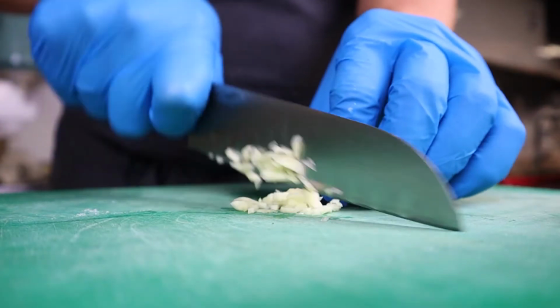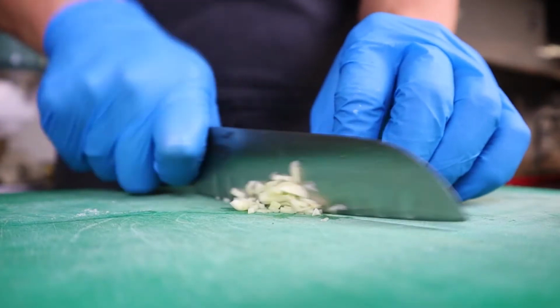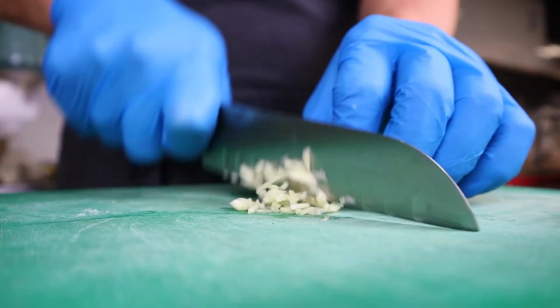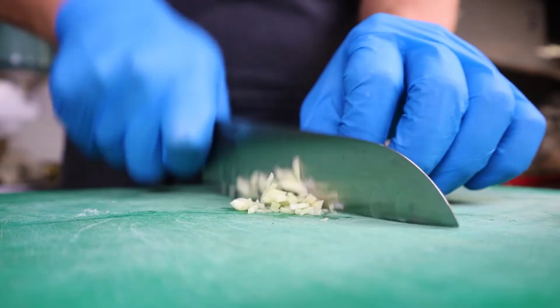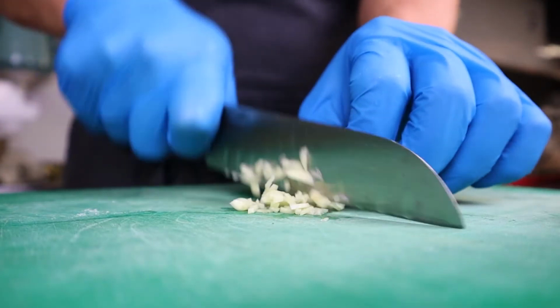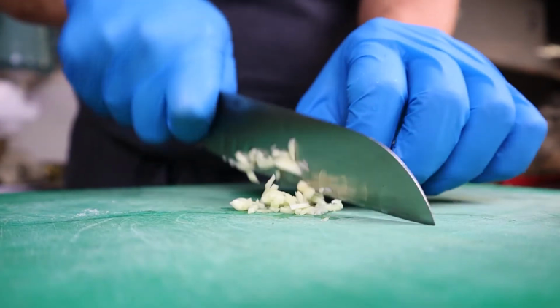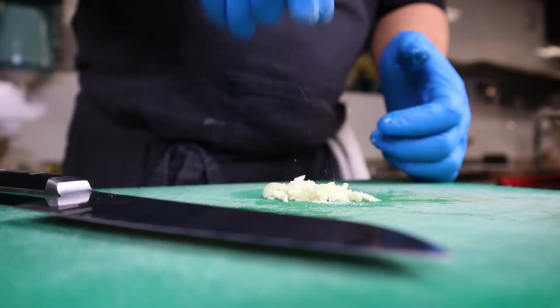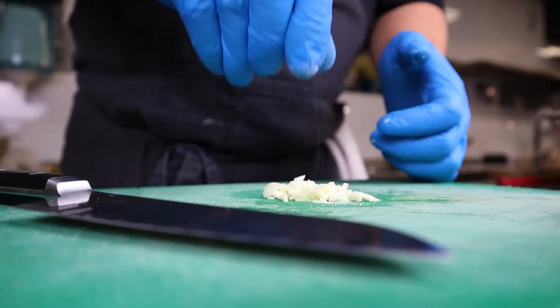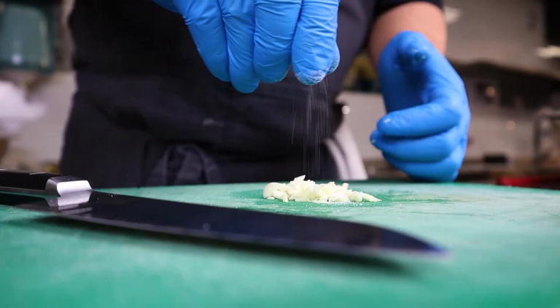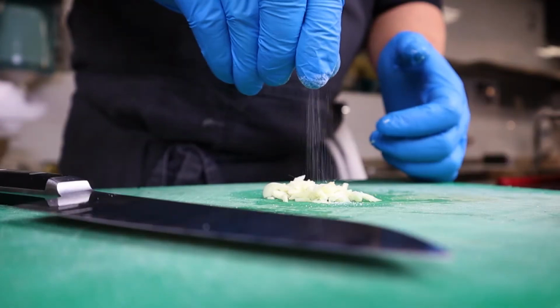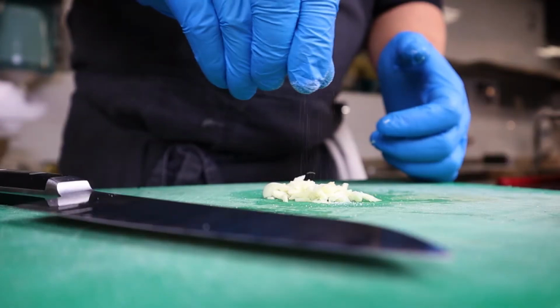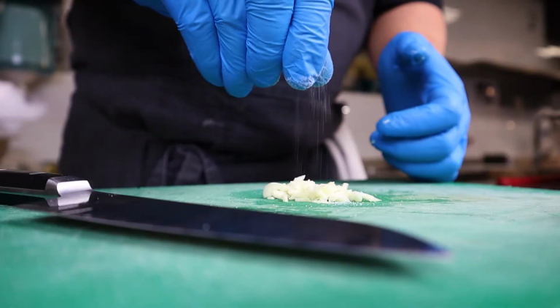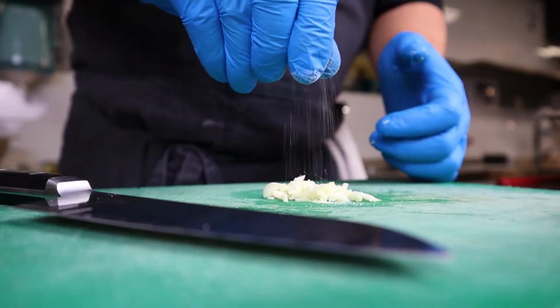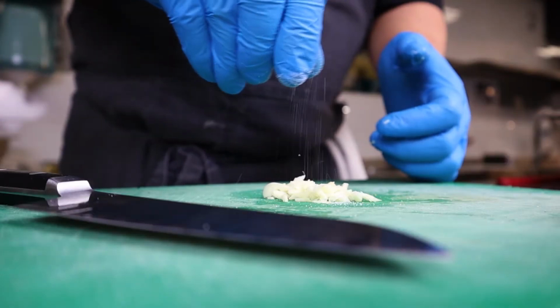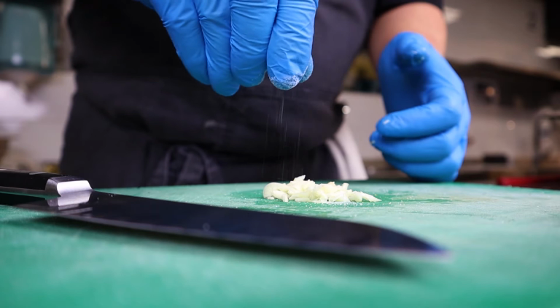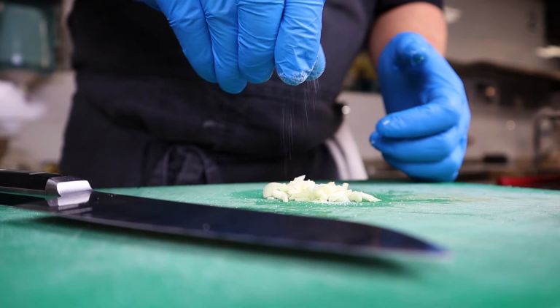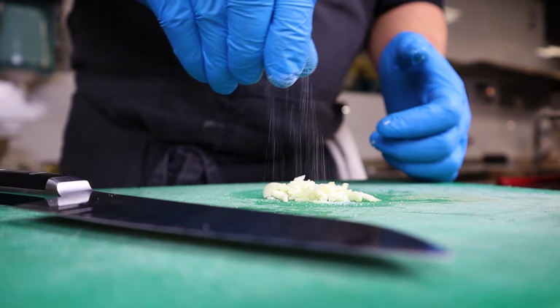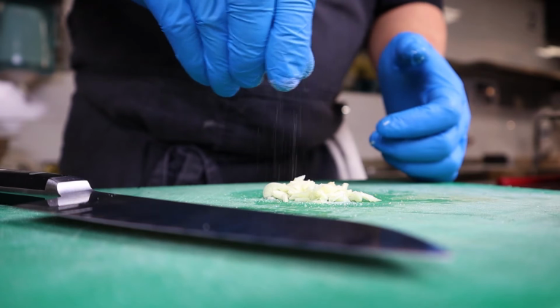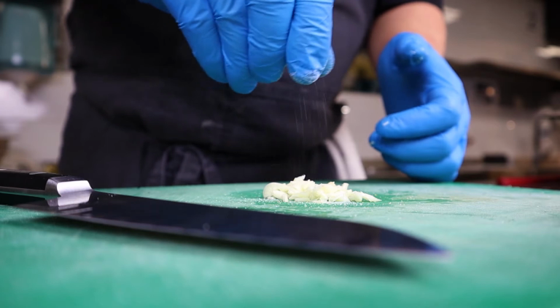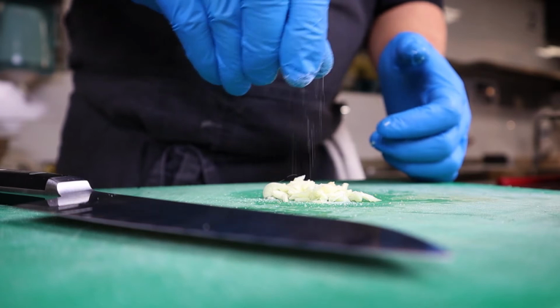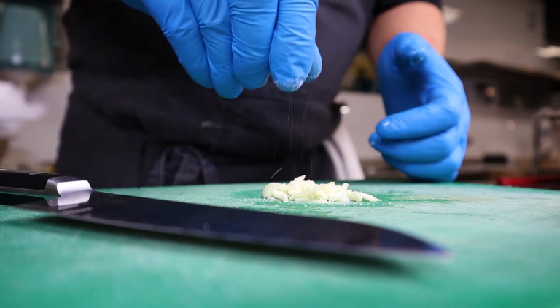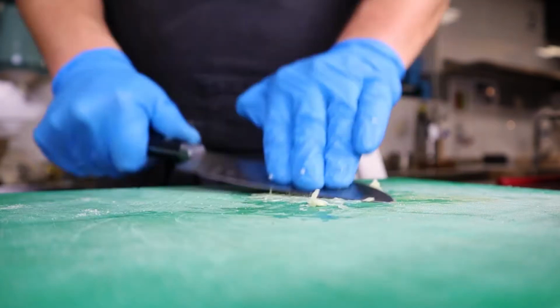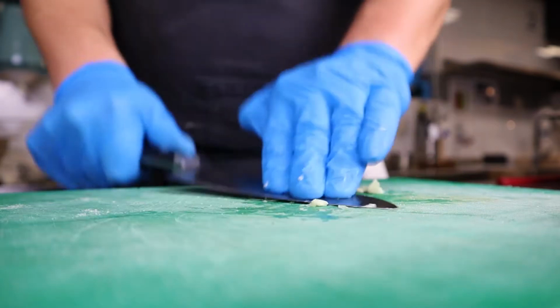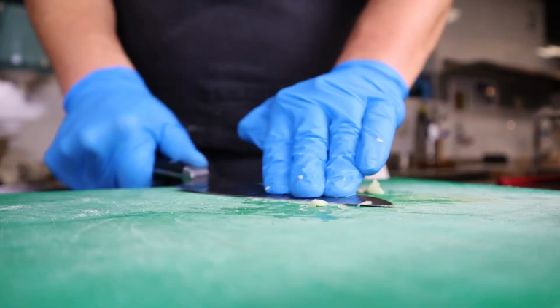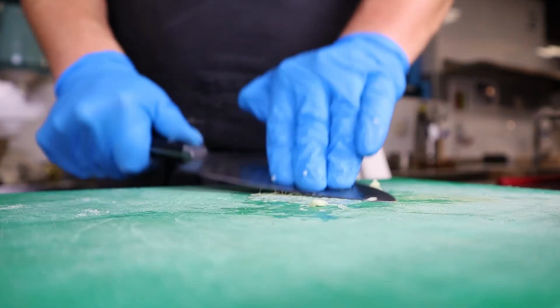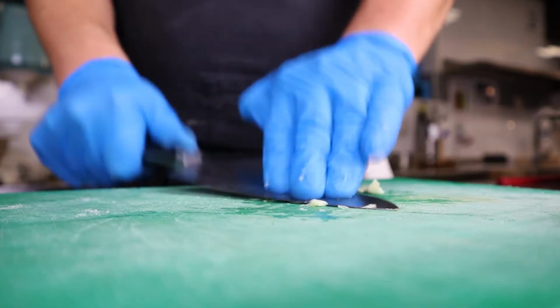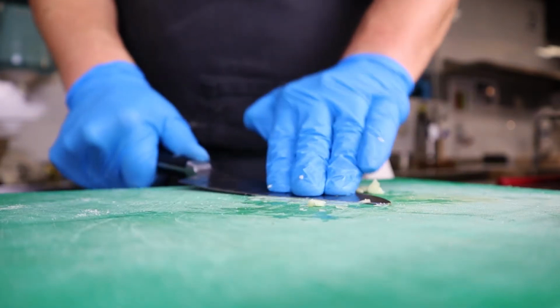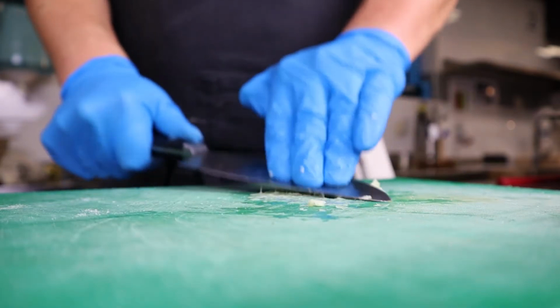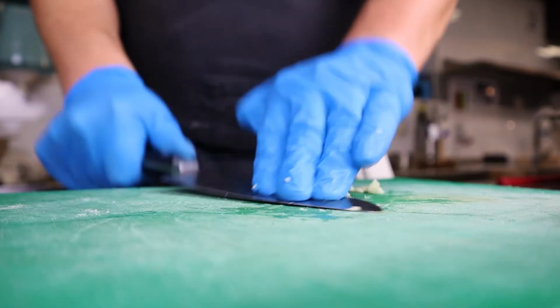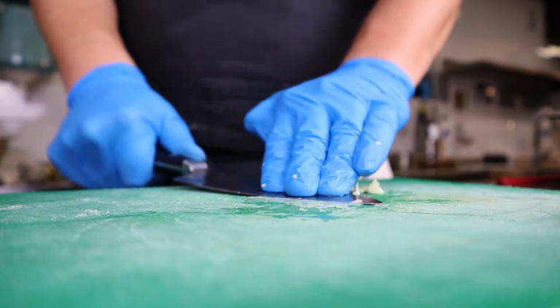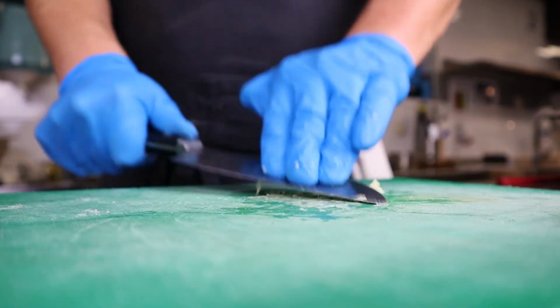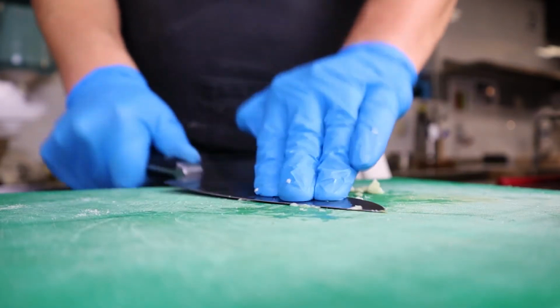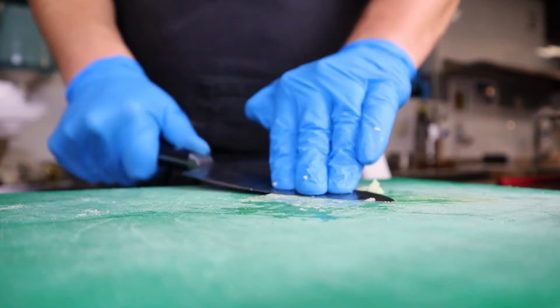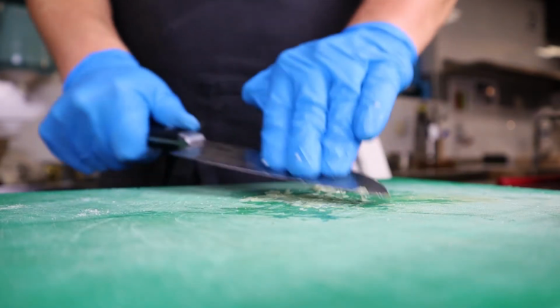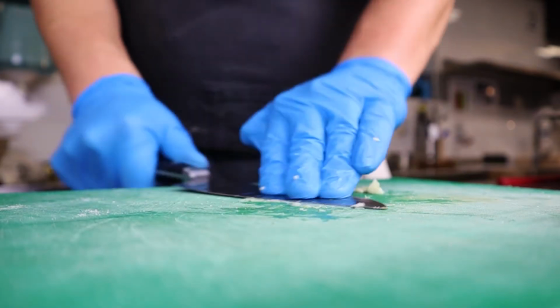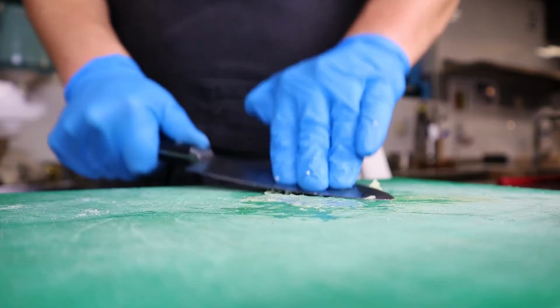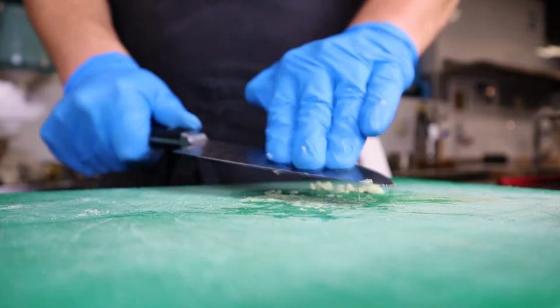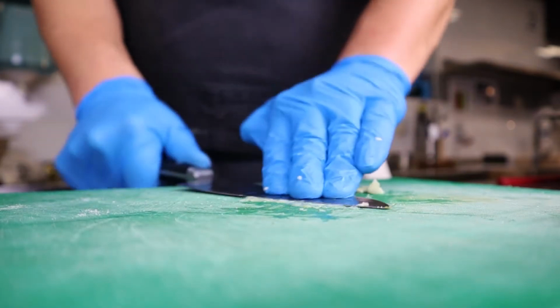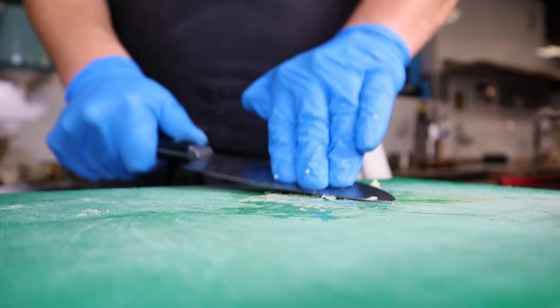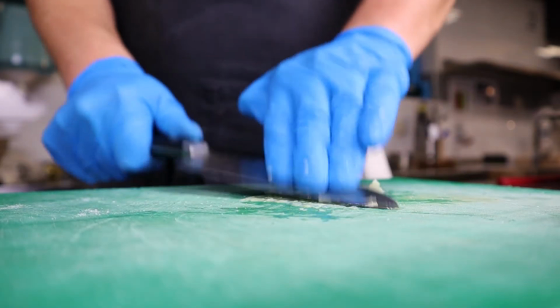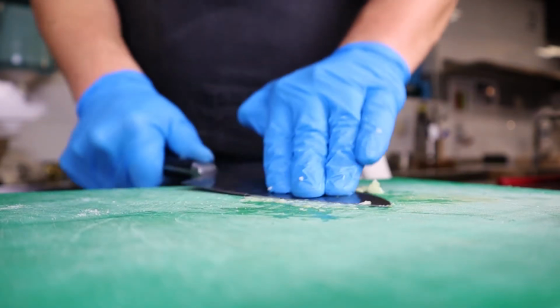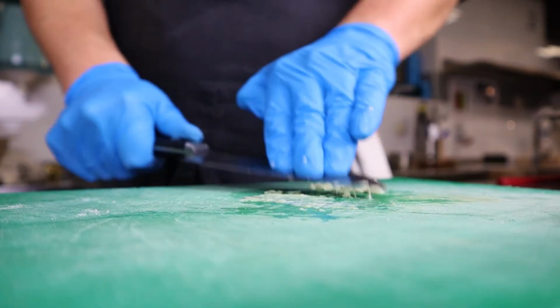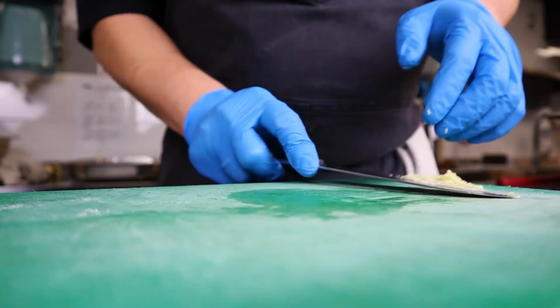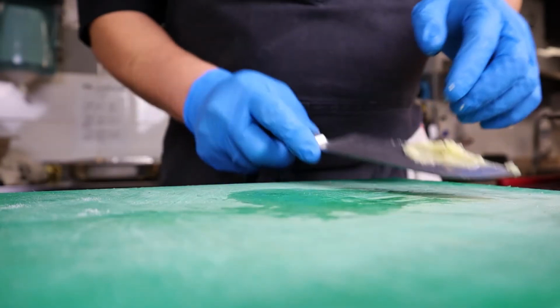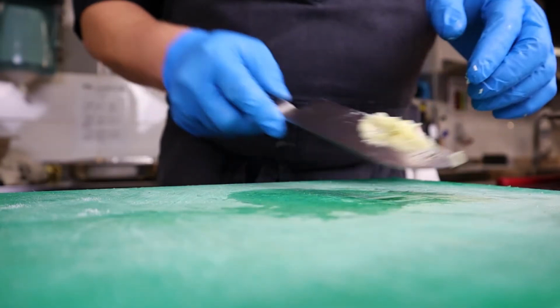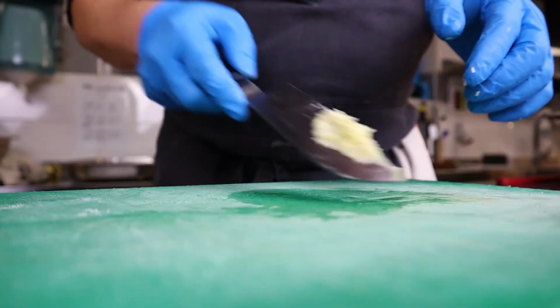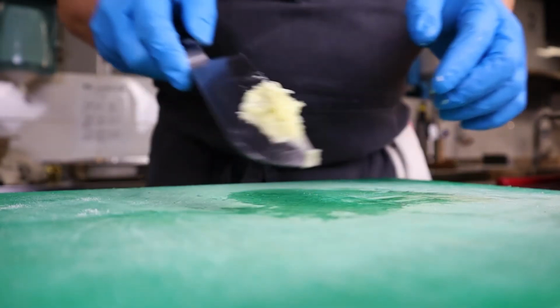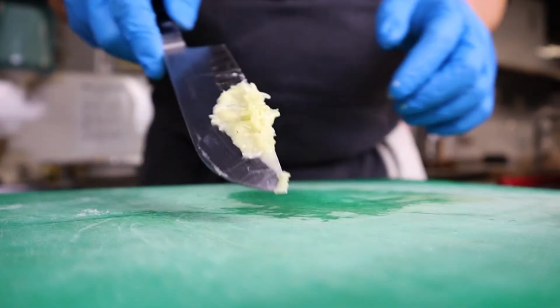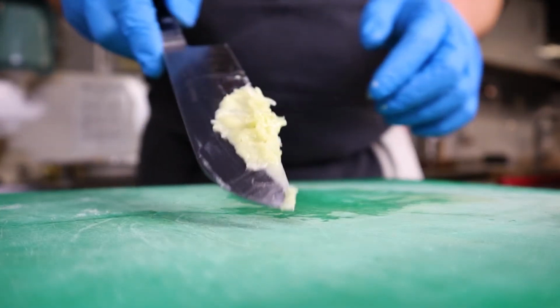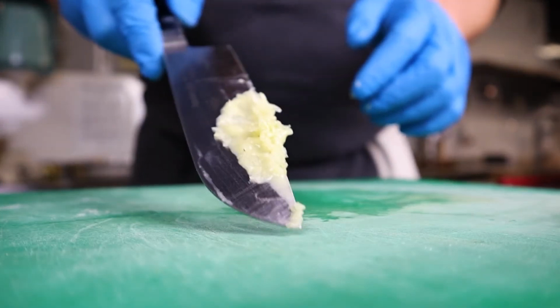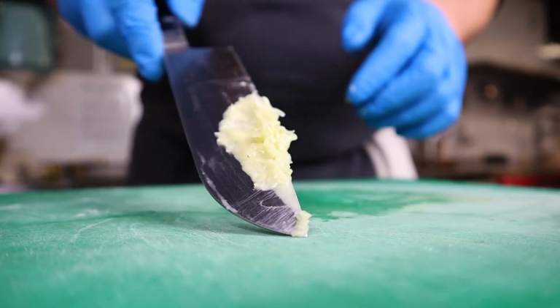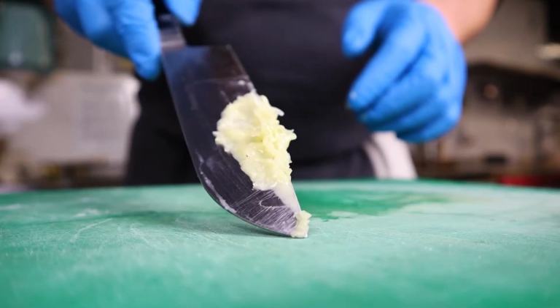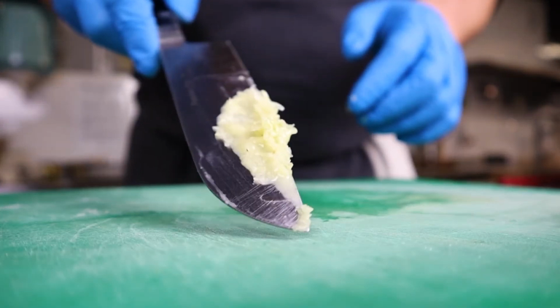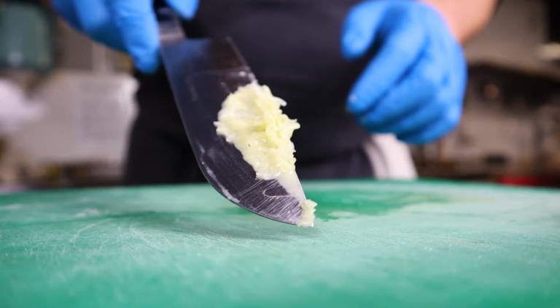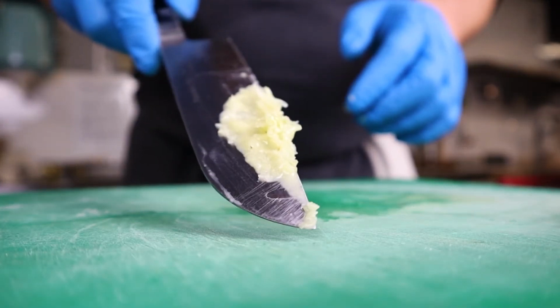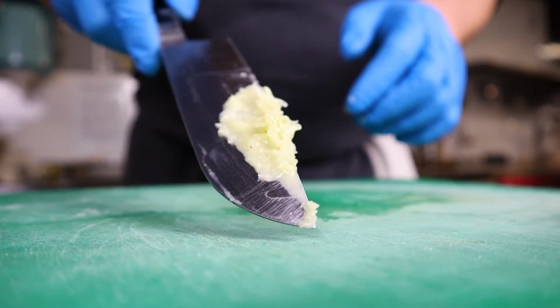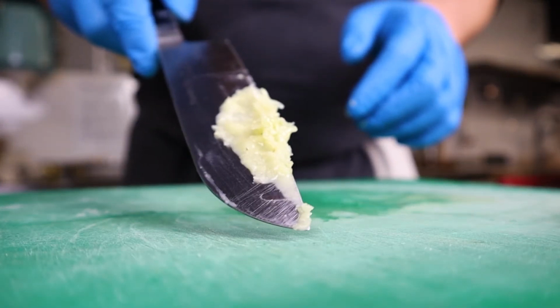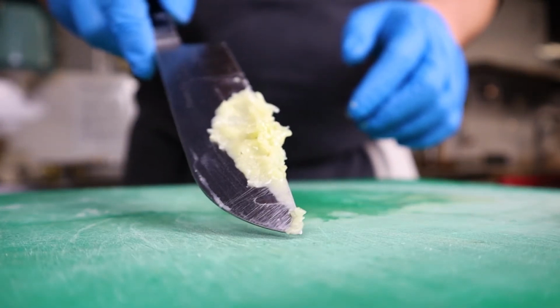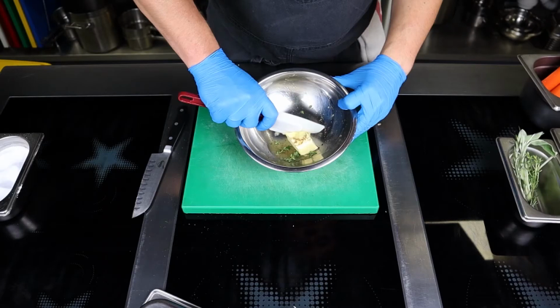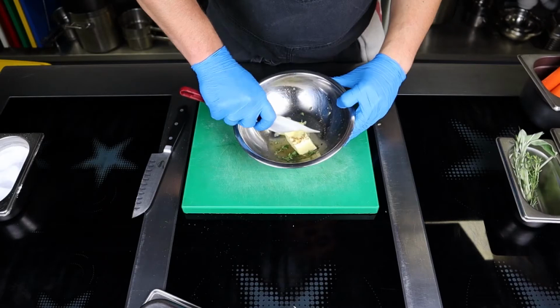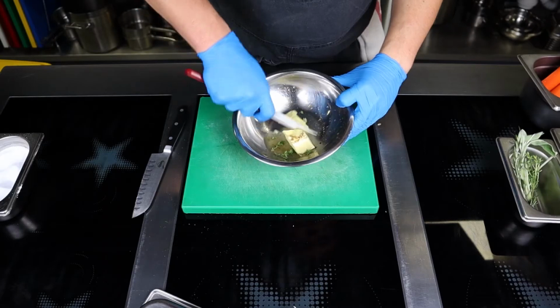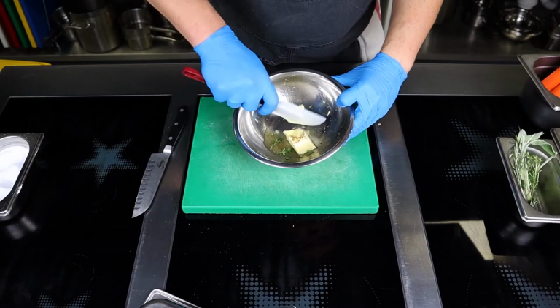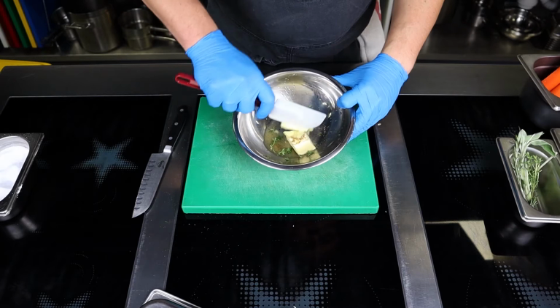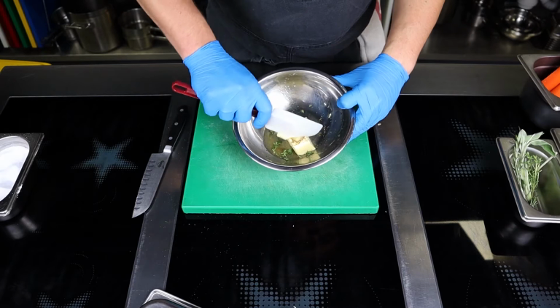Add a little salt so that the garlic does not stick to the blade, grind it into a purée, stir well, and put it aside.